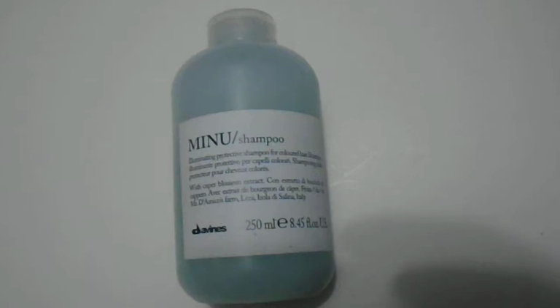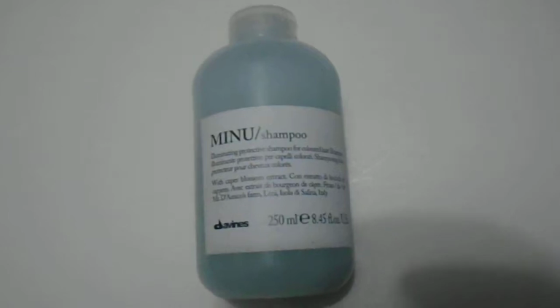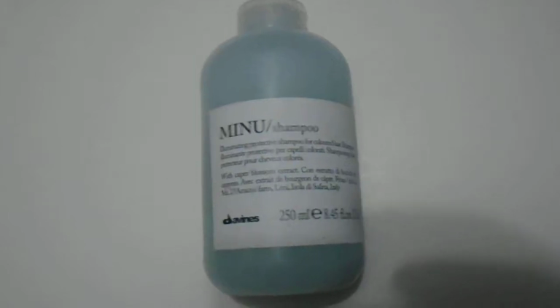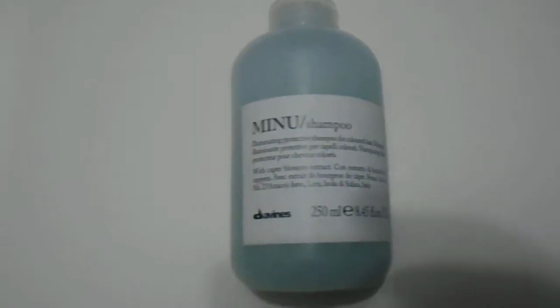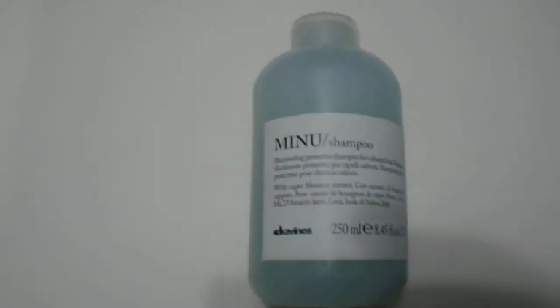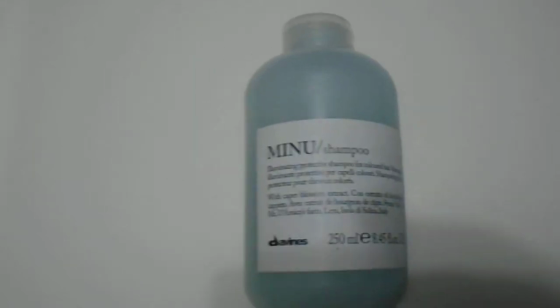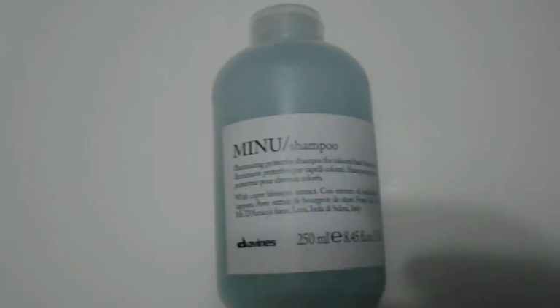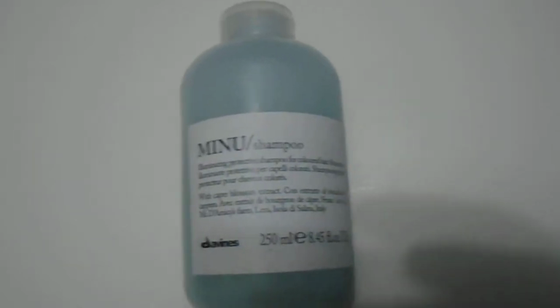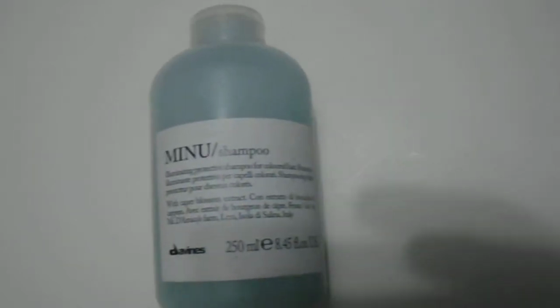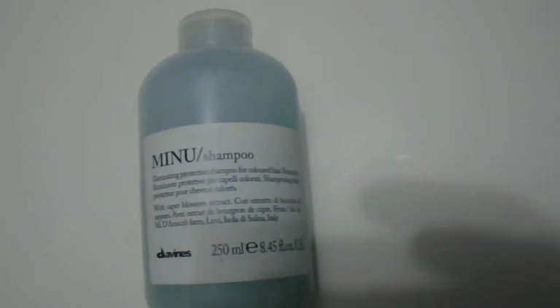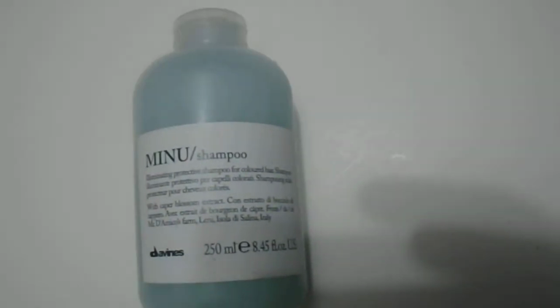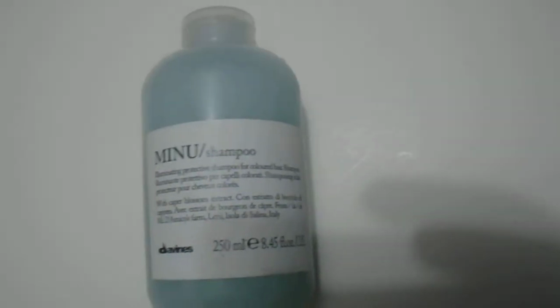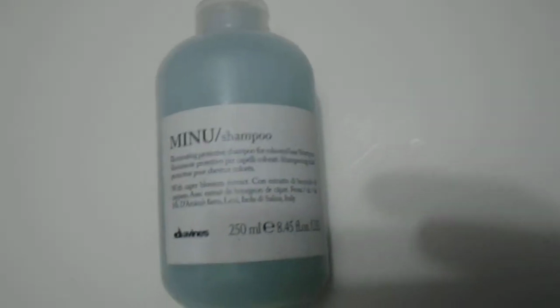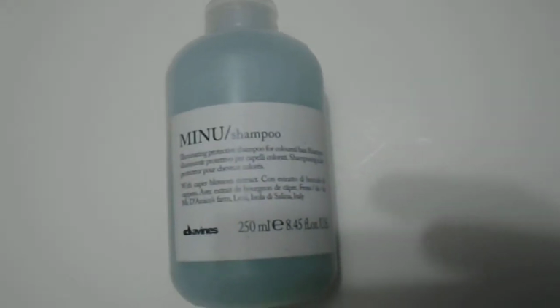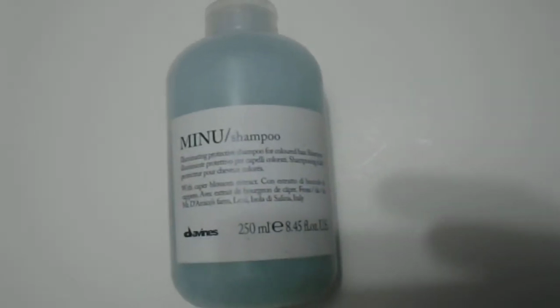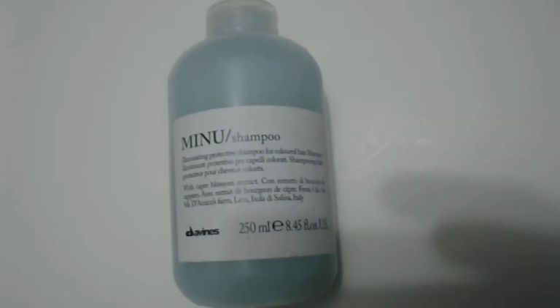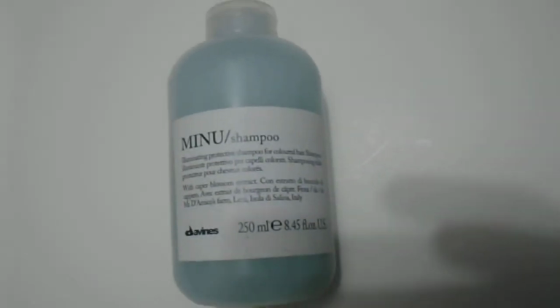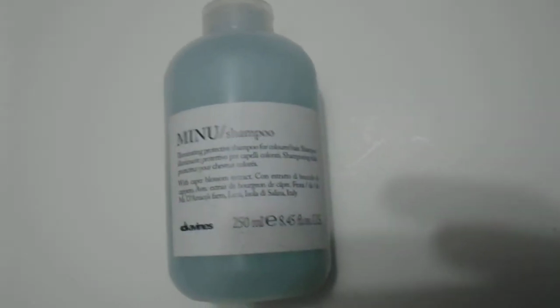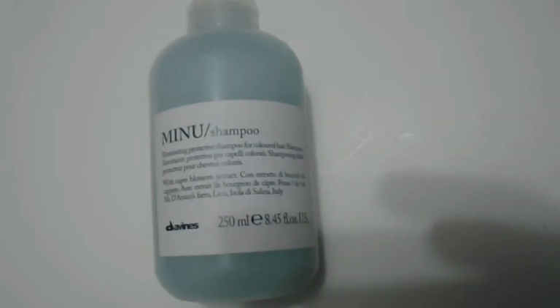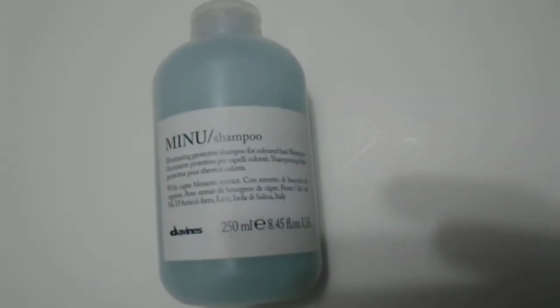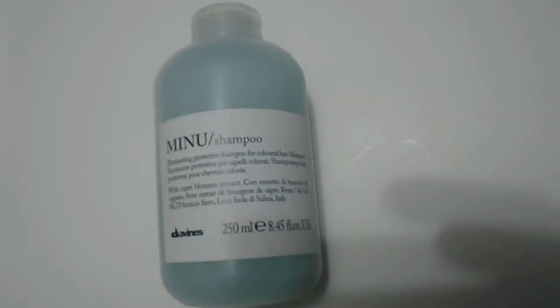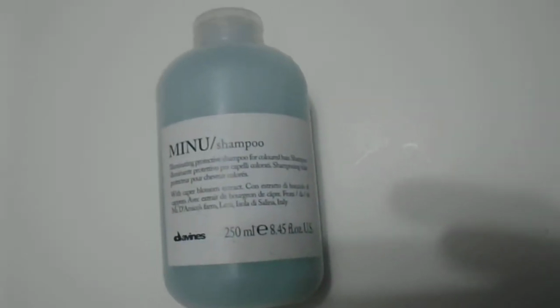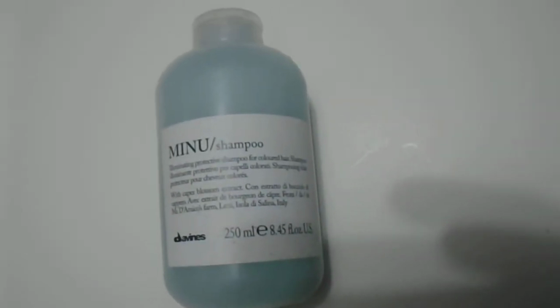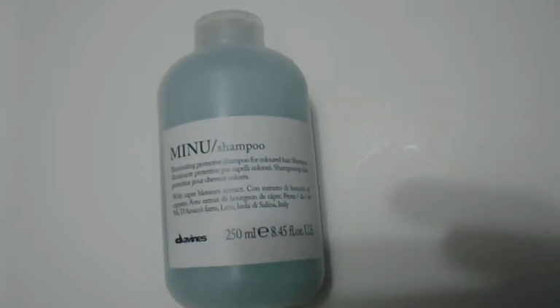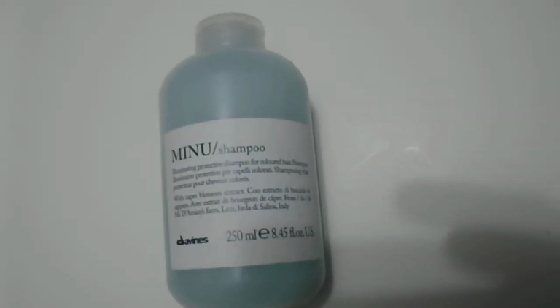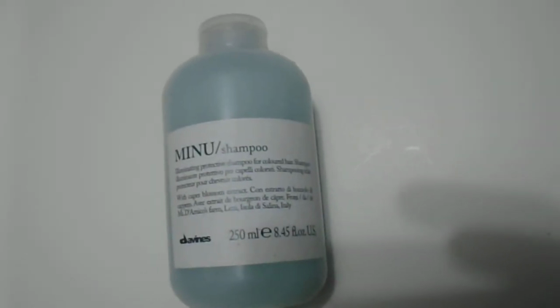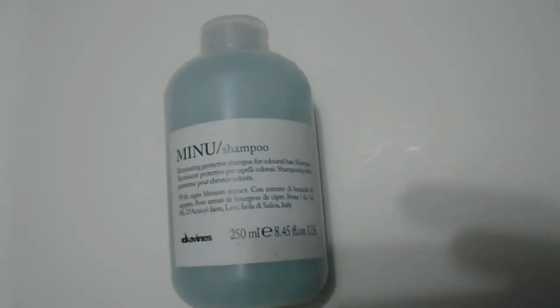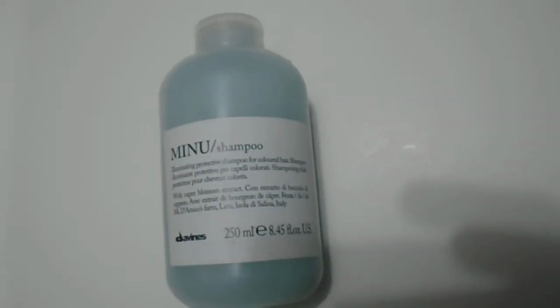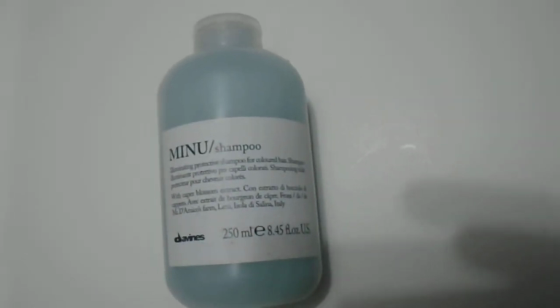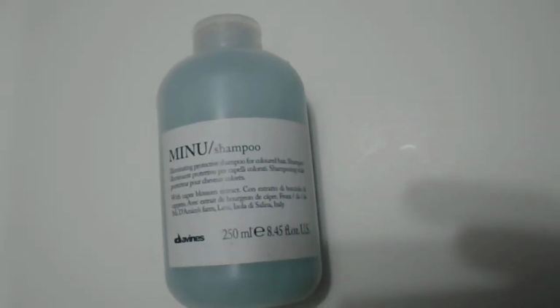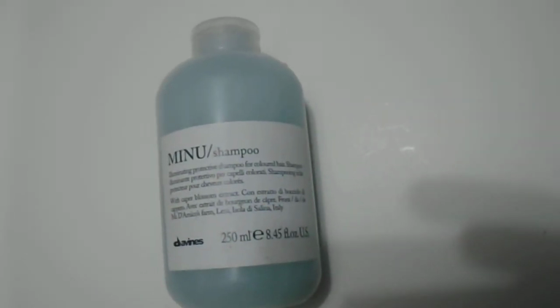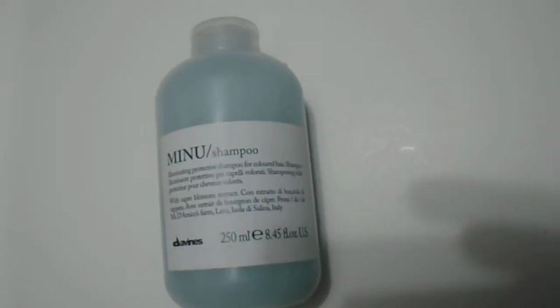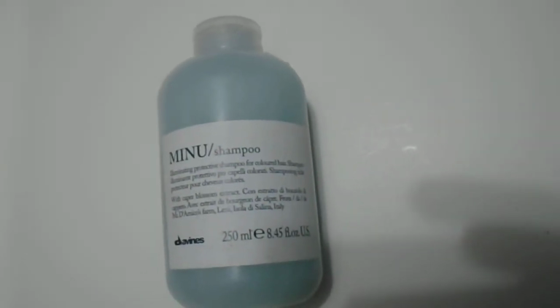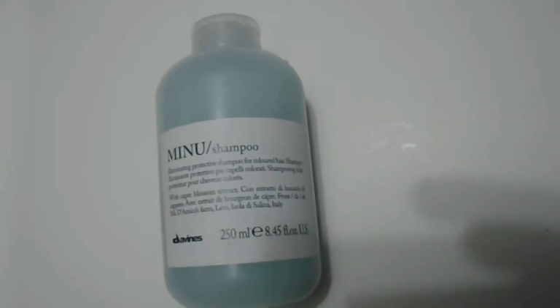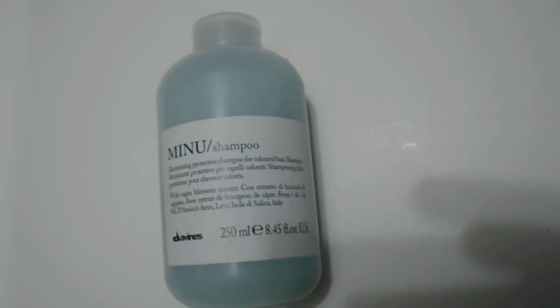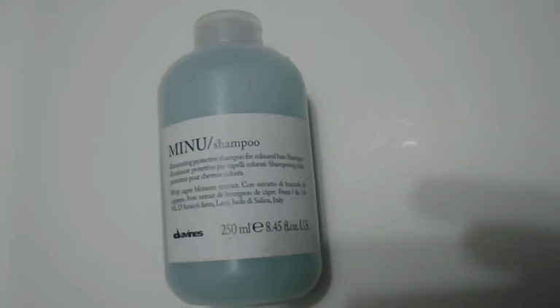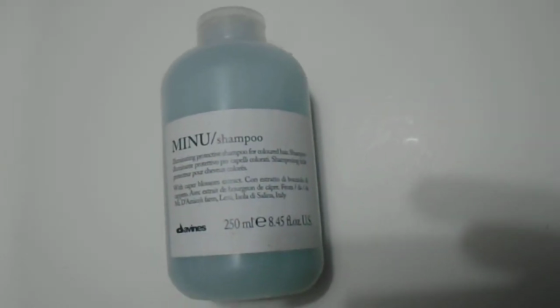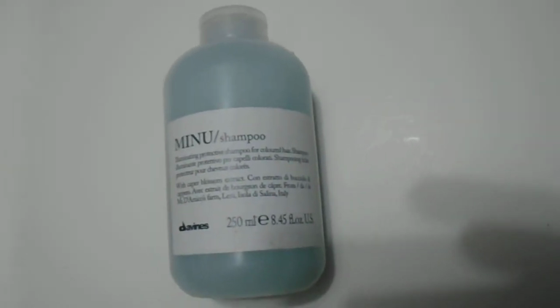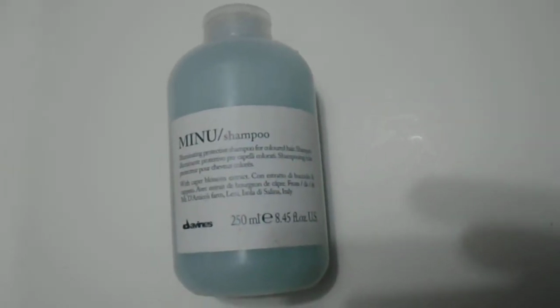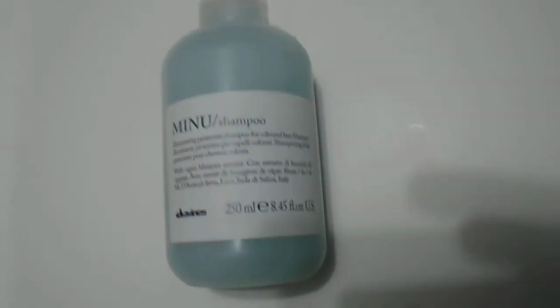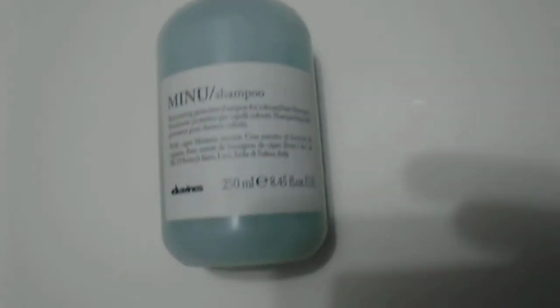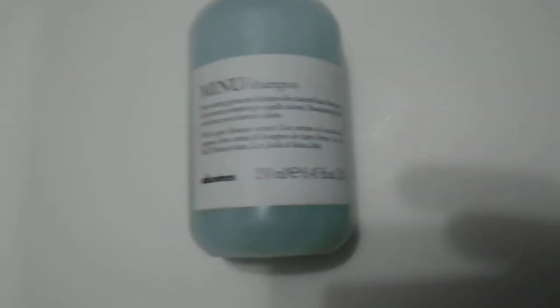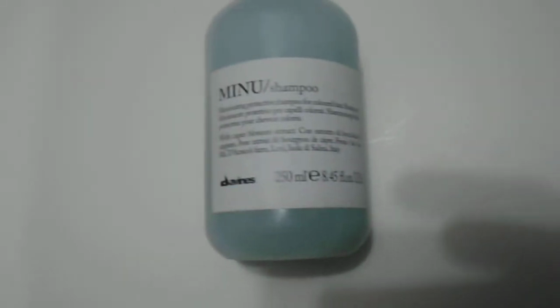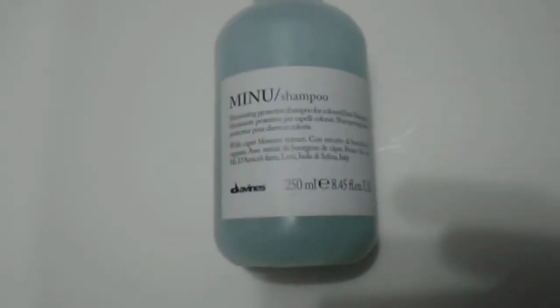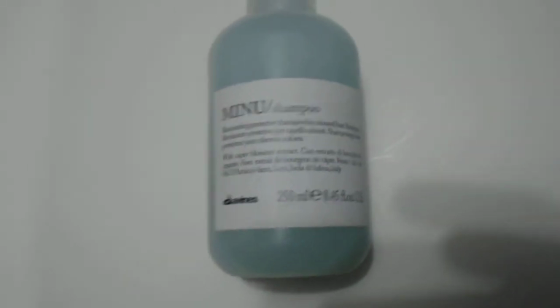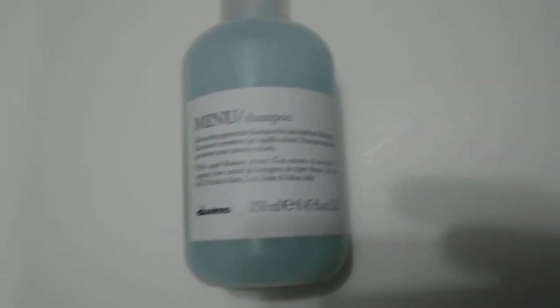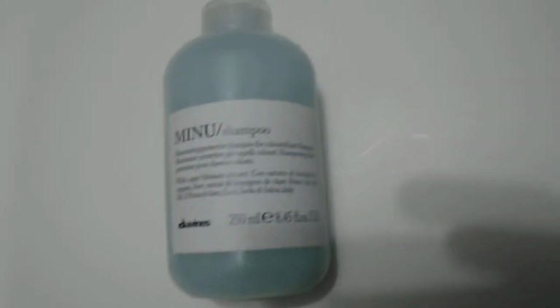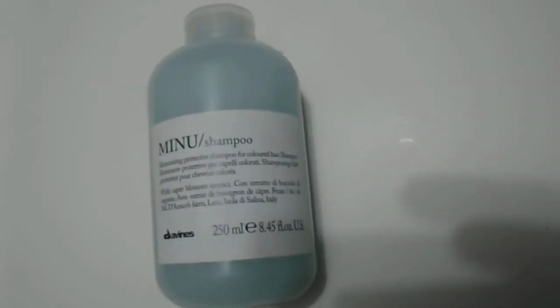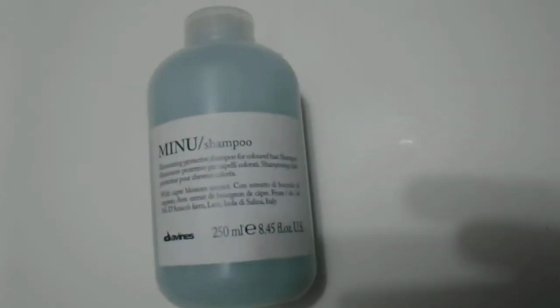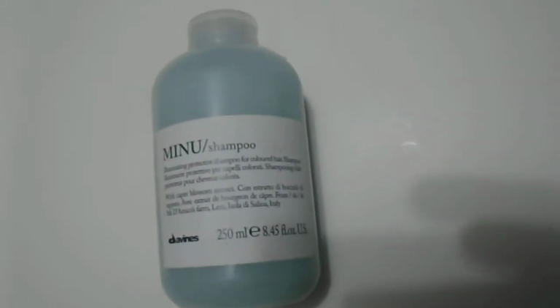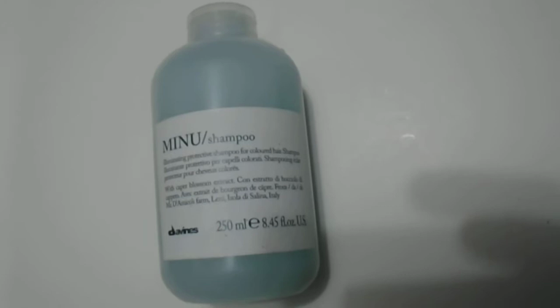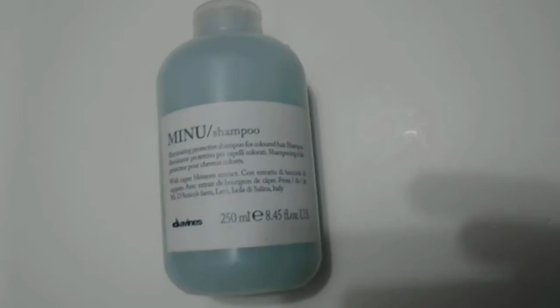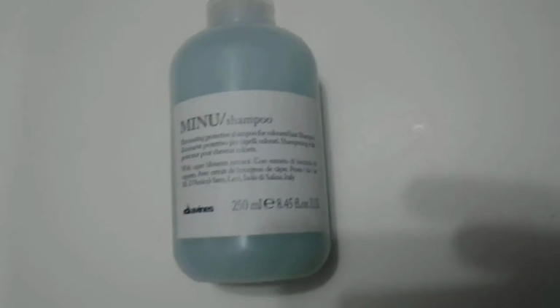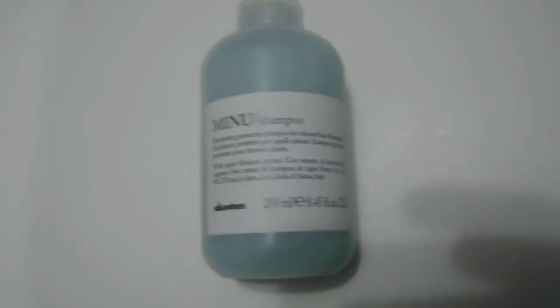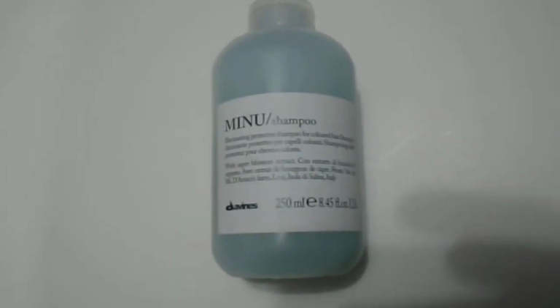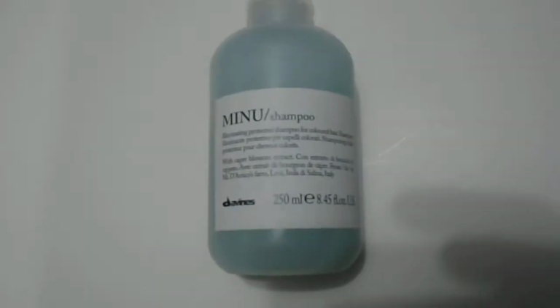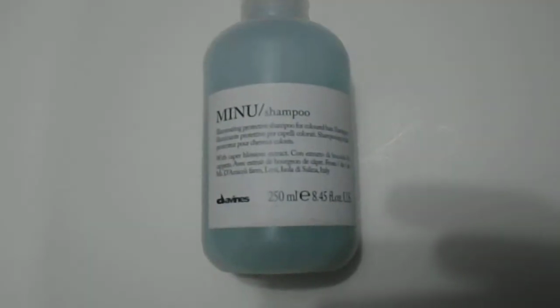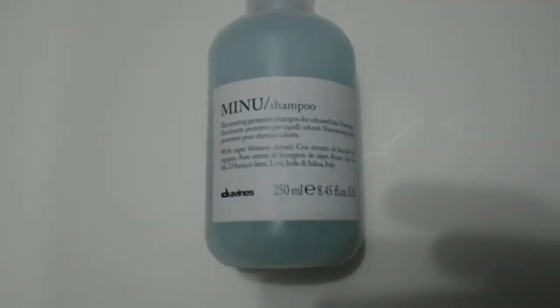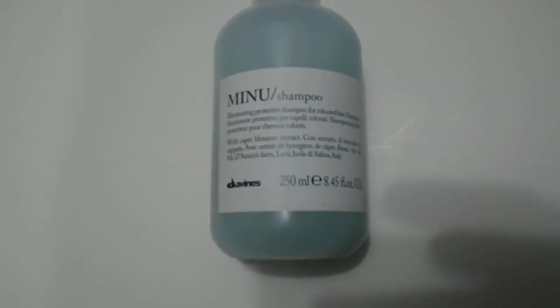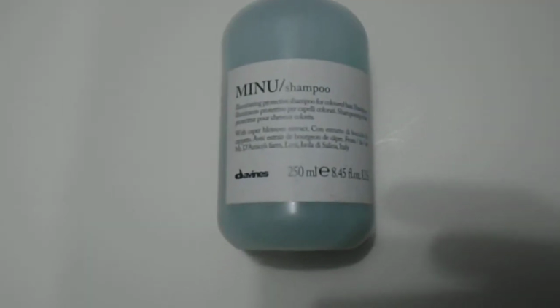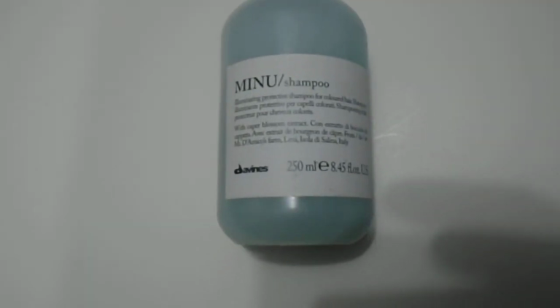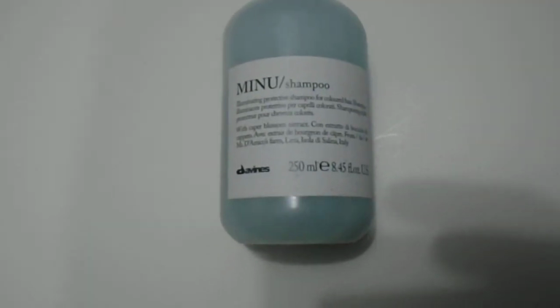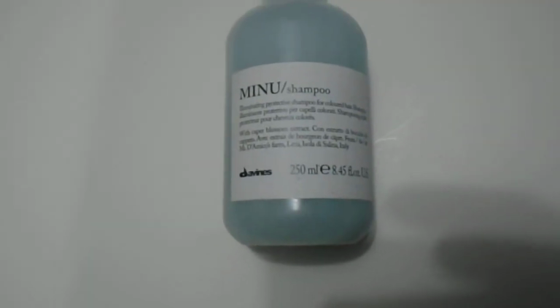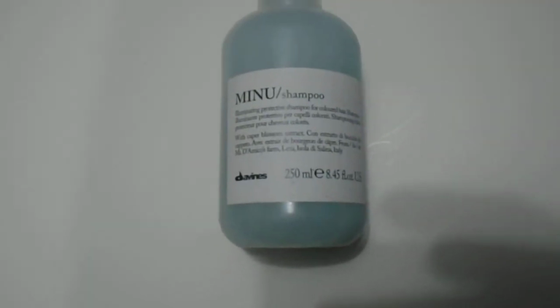Hi guys, we have here the Davinas menu shampoo, eliminating protective shampoo, 250 ml, 8.45 ounce.